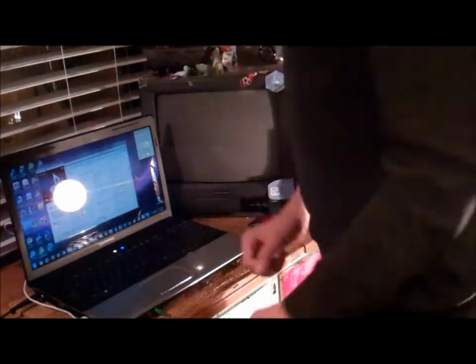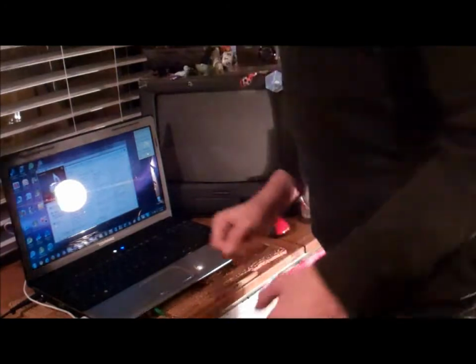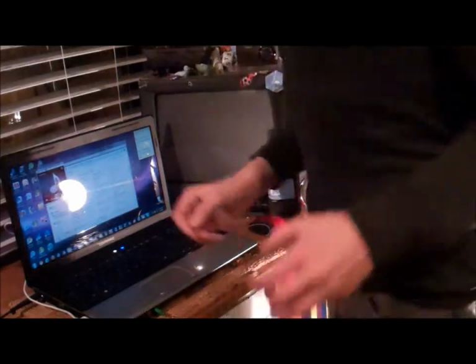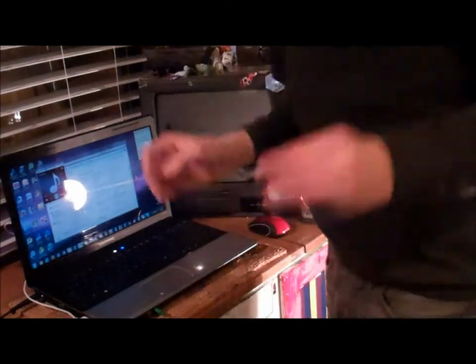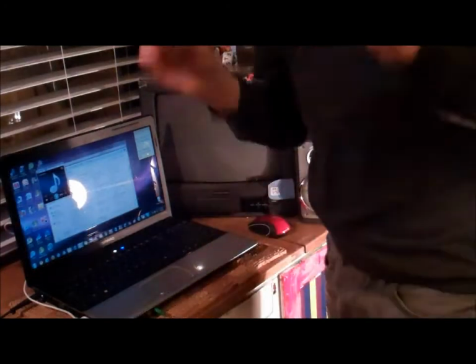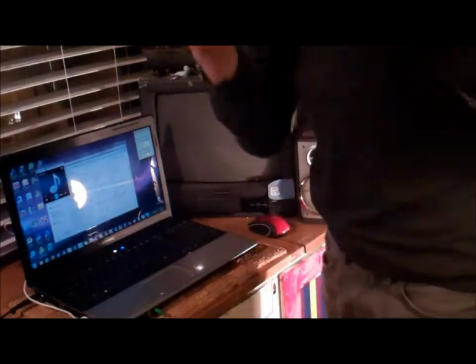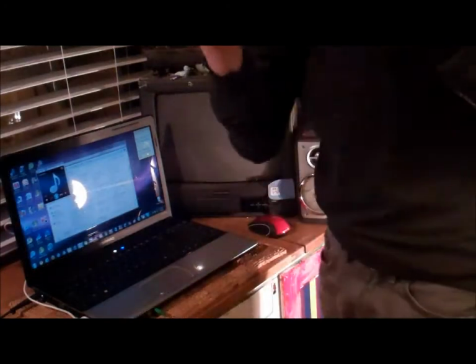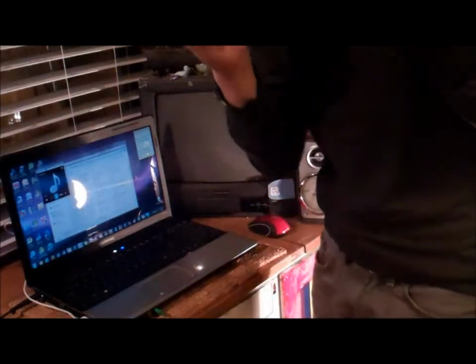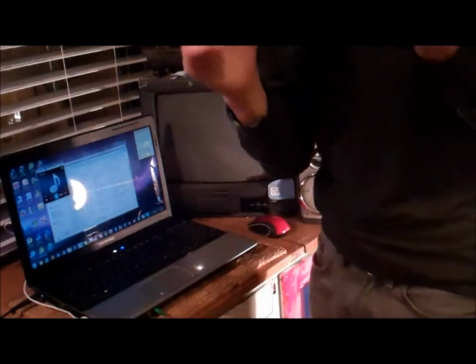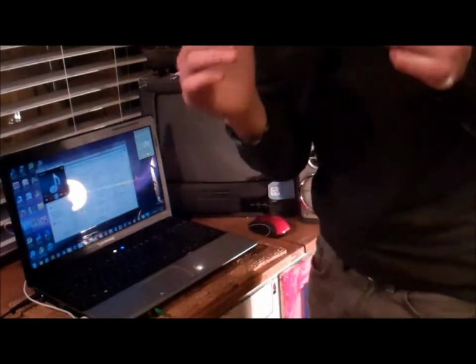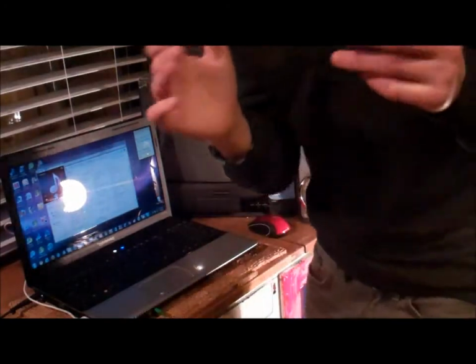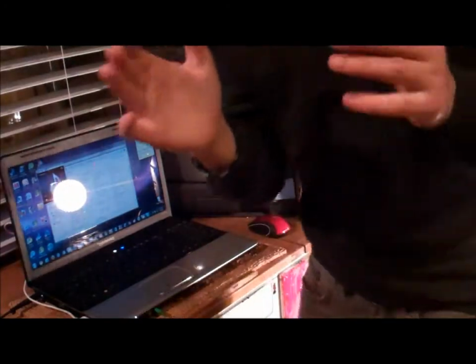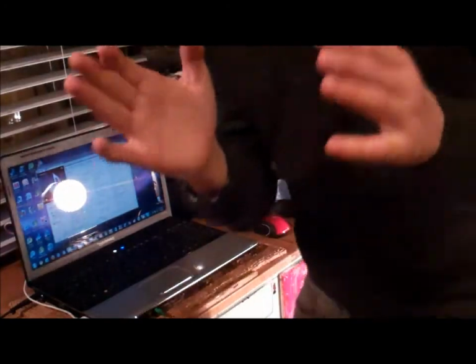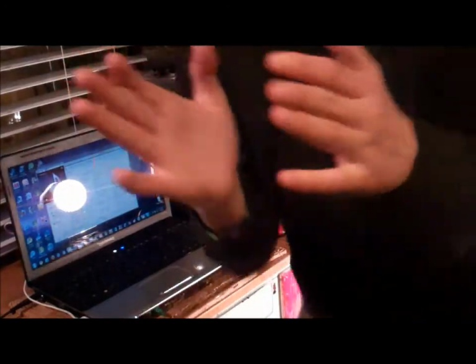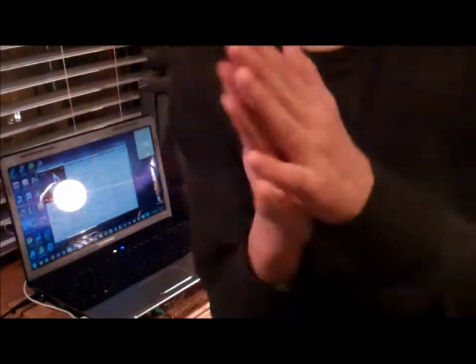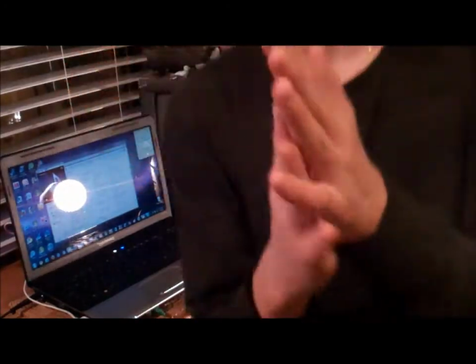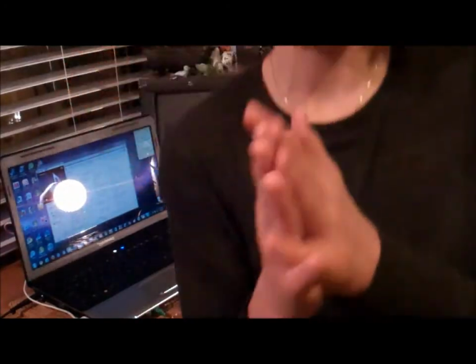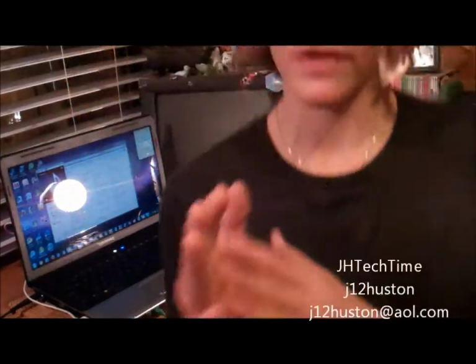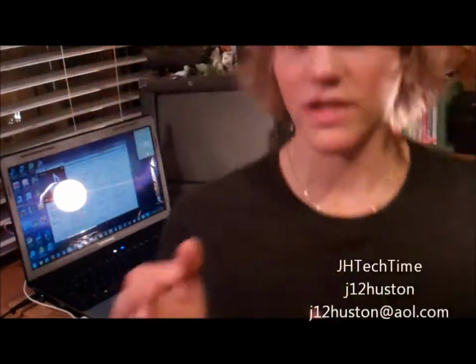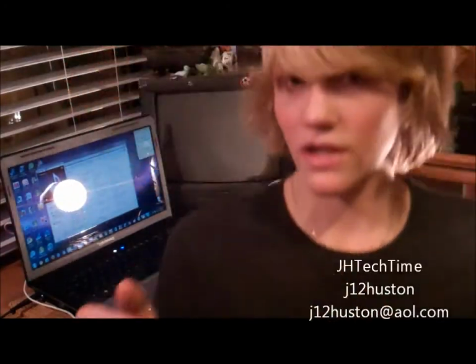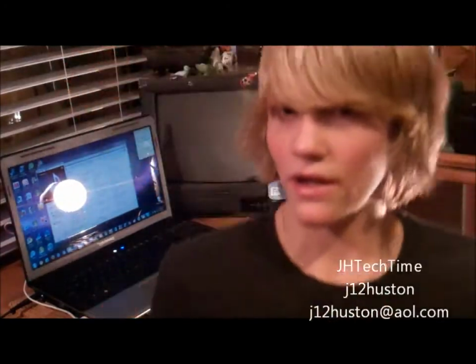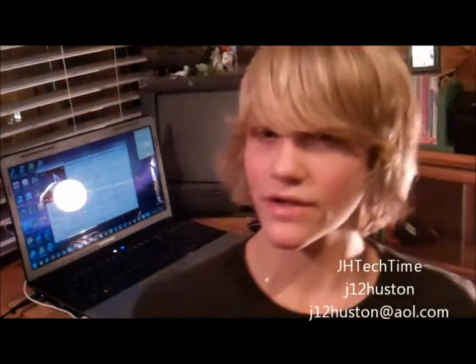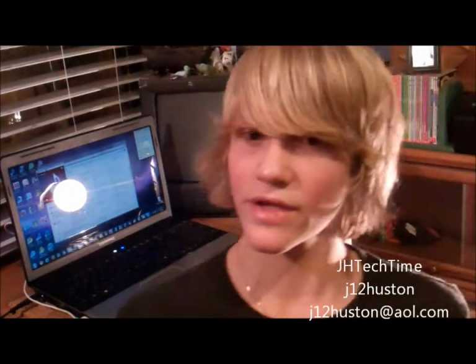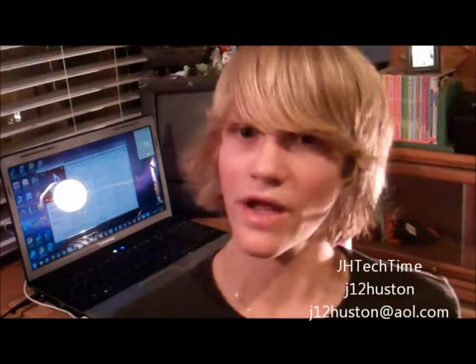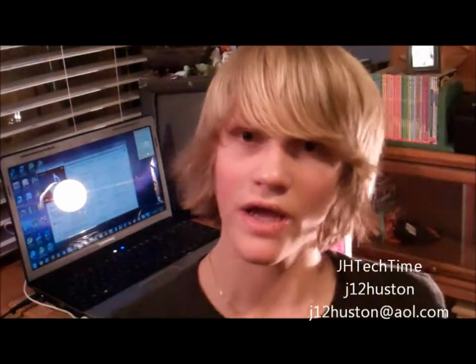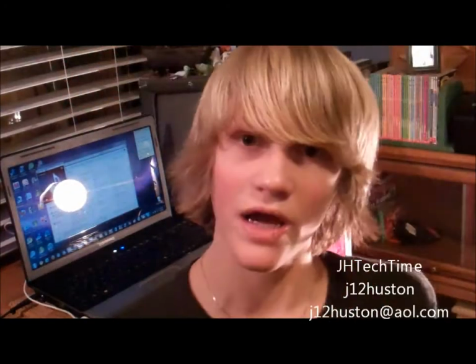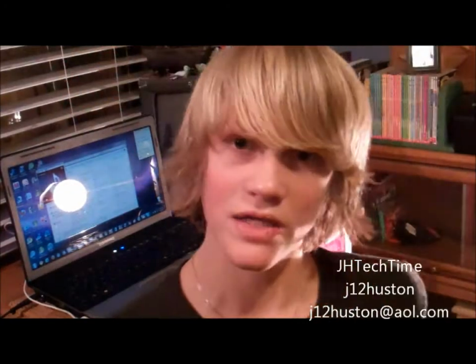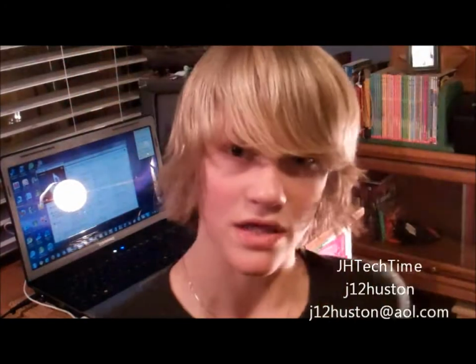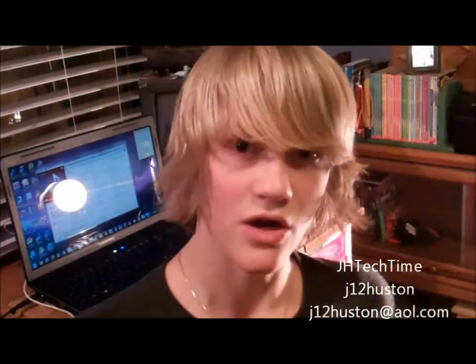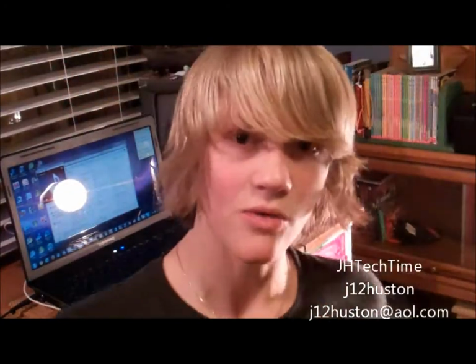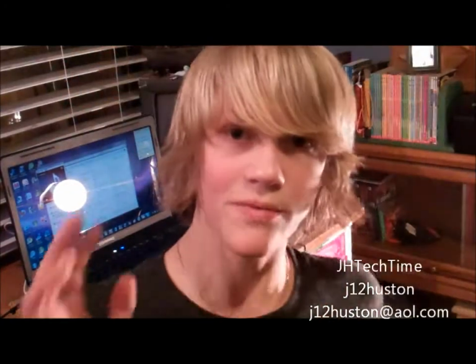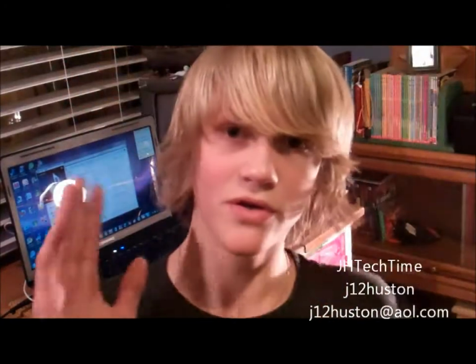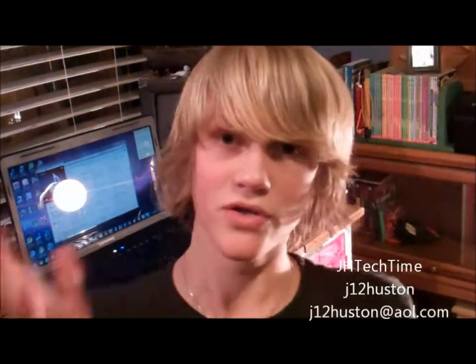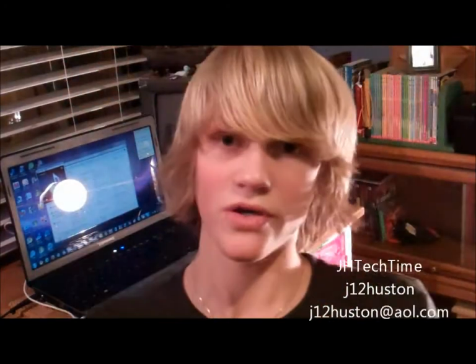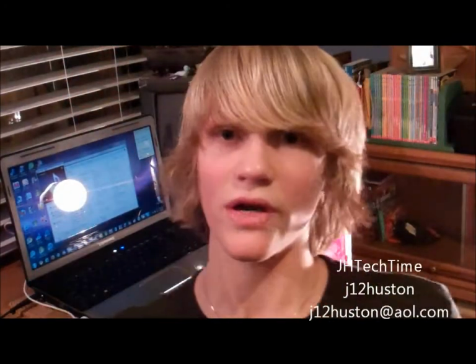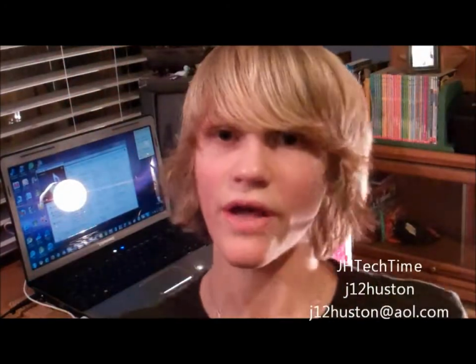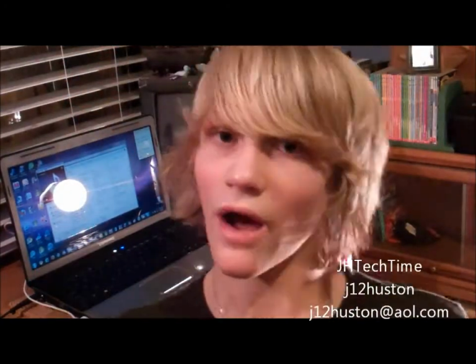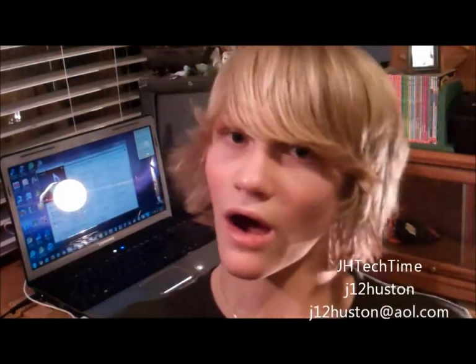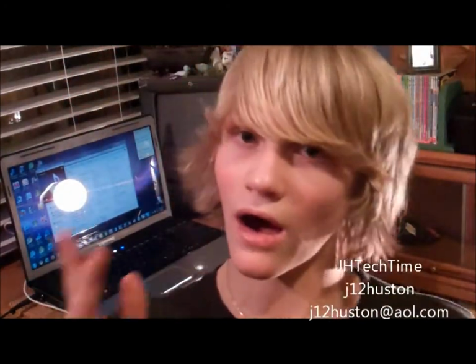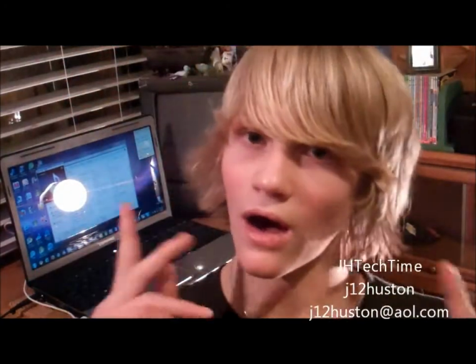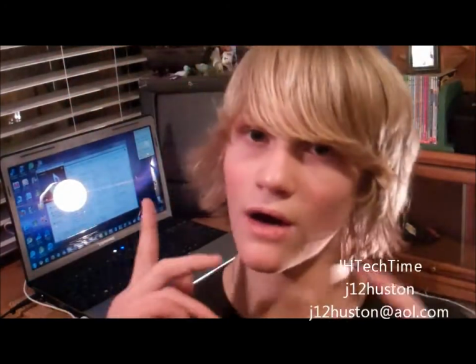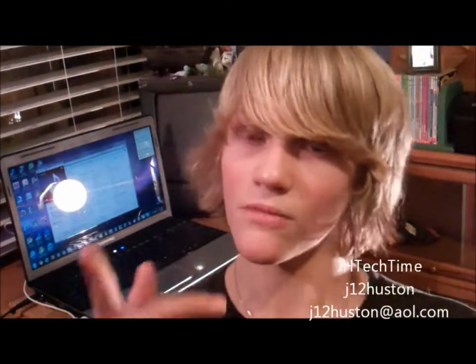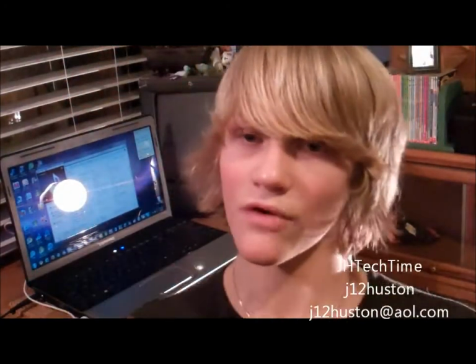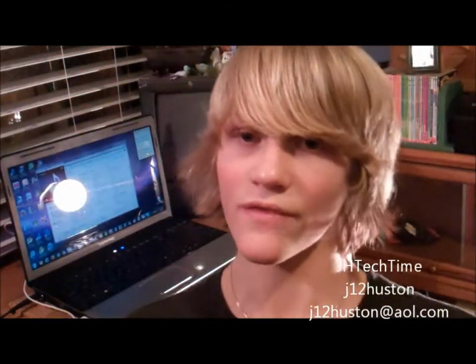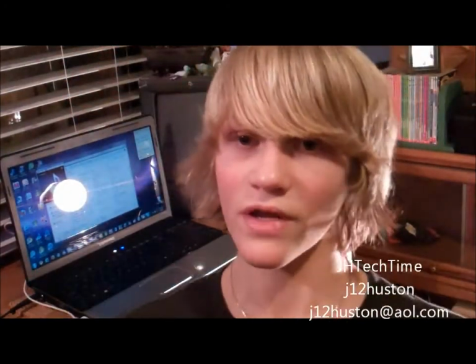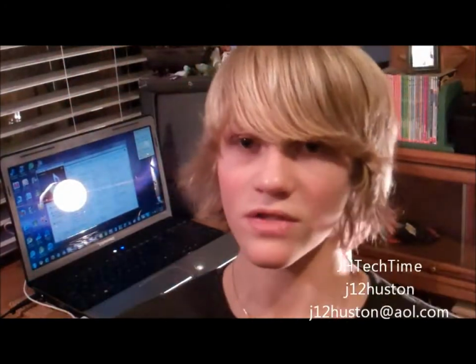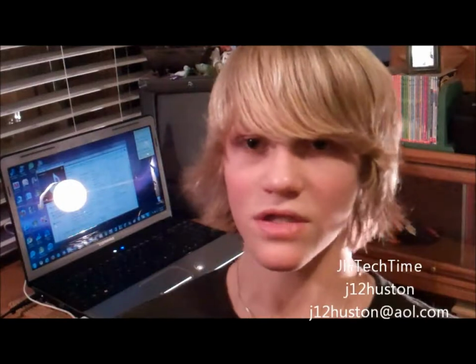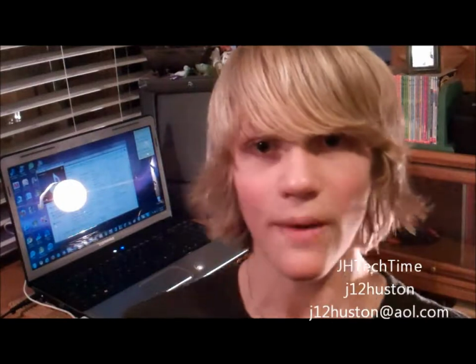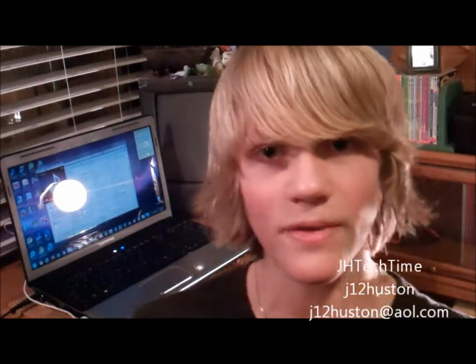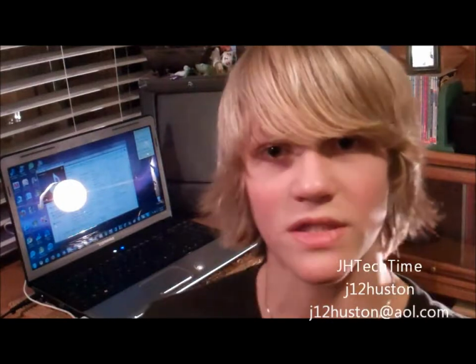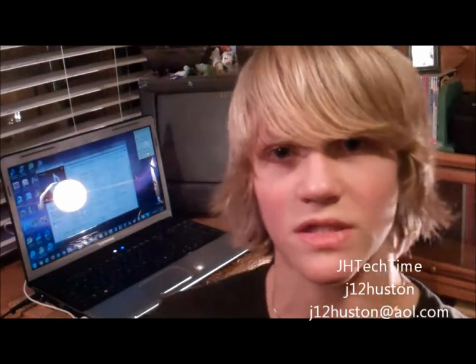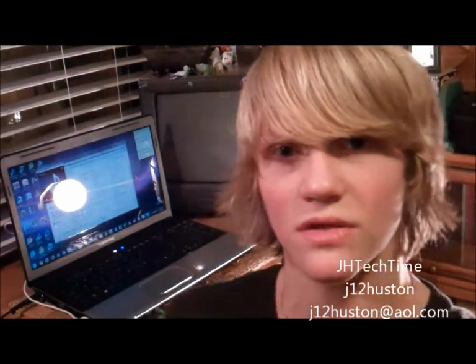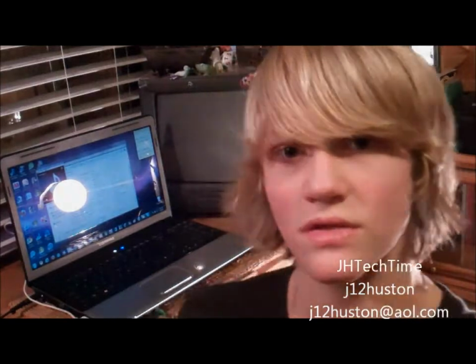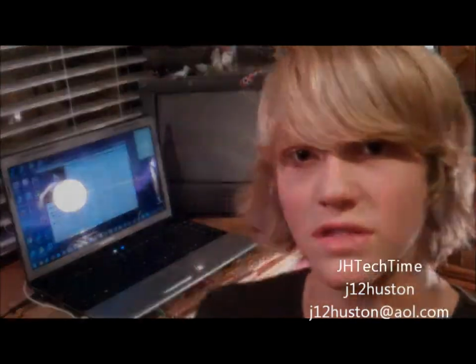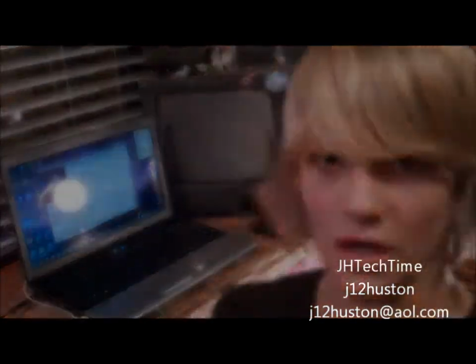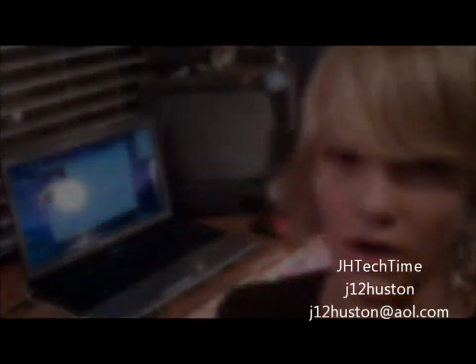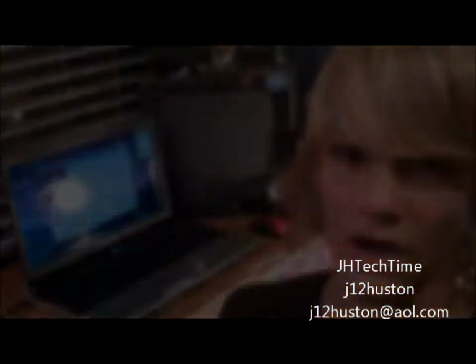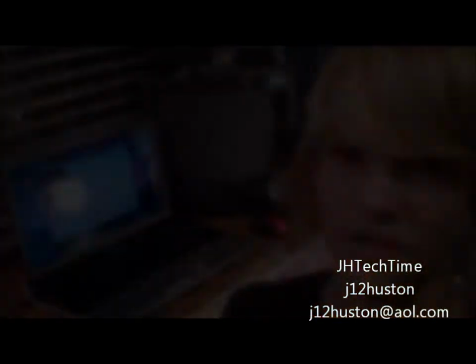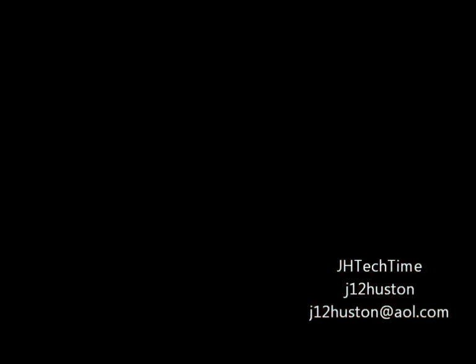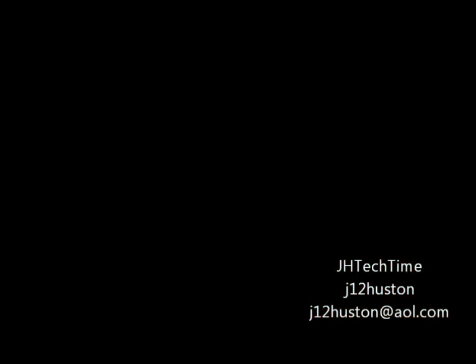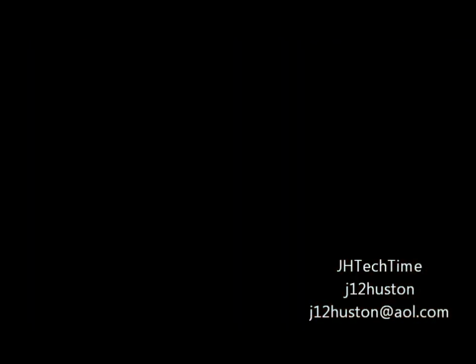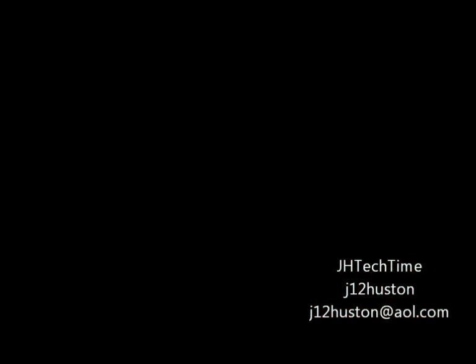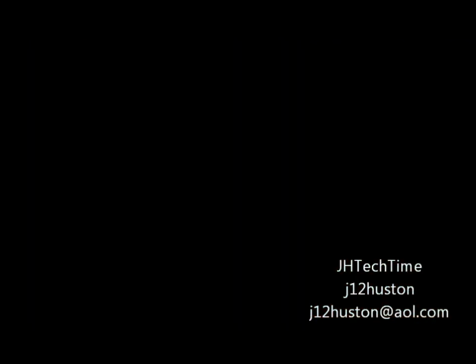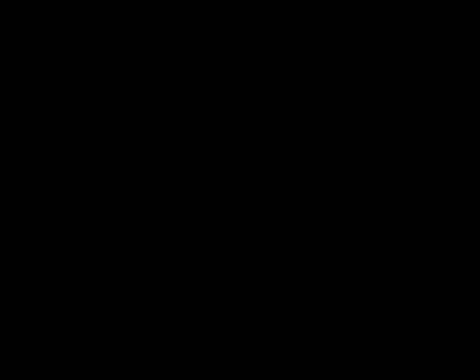That's my unboxing of it today, guys. I hope you enjoyed it. More videos coming soon, so I'll talk to you guys later.